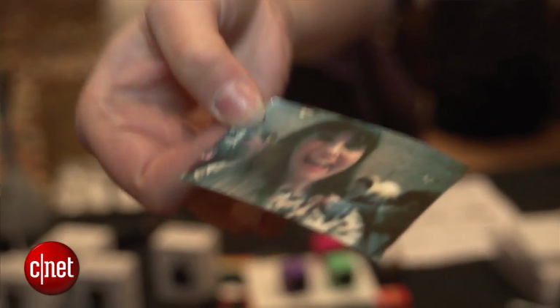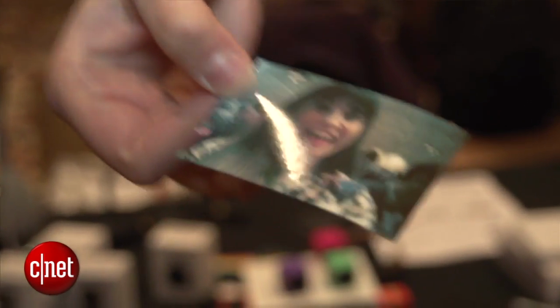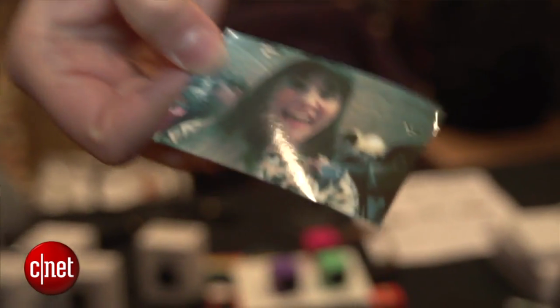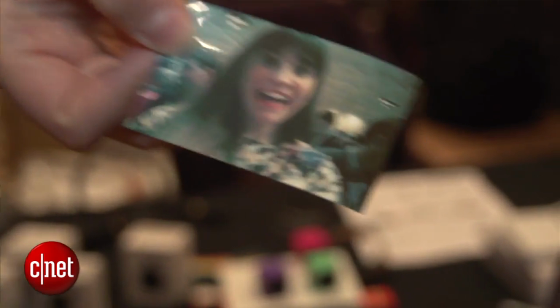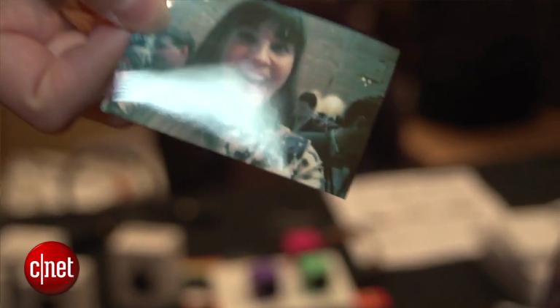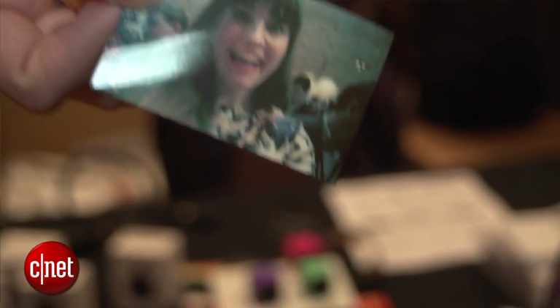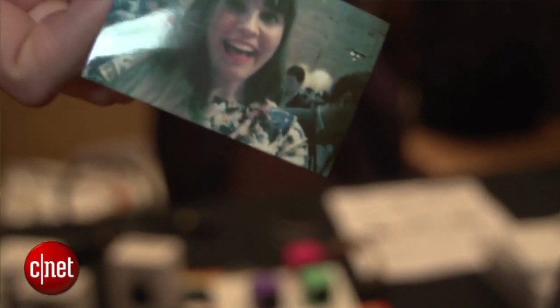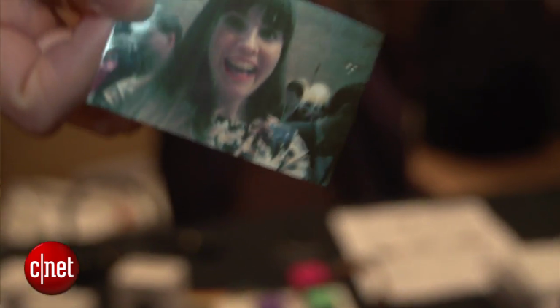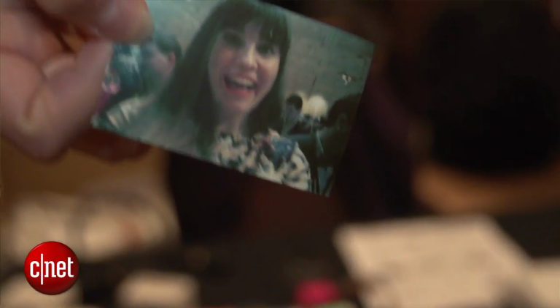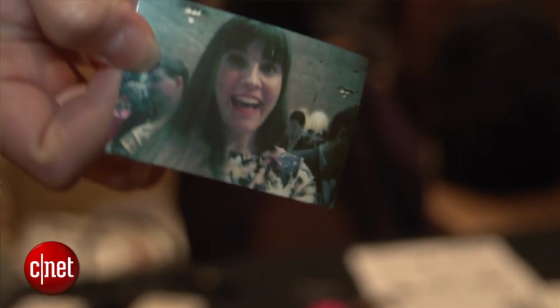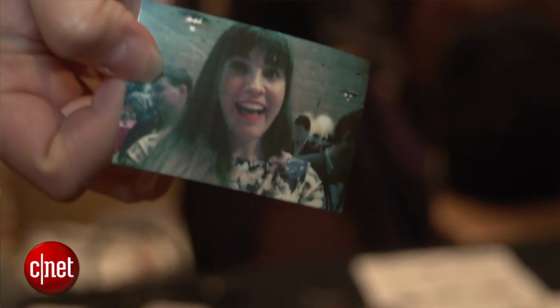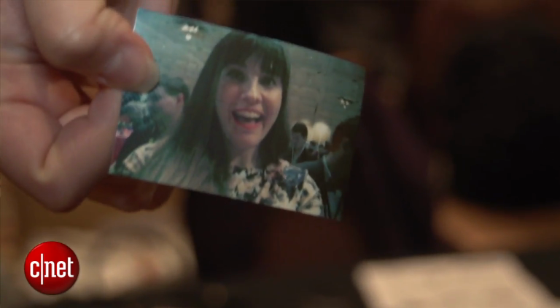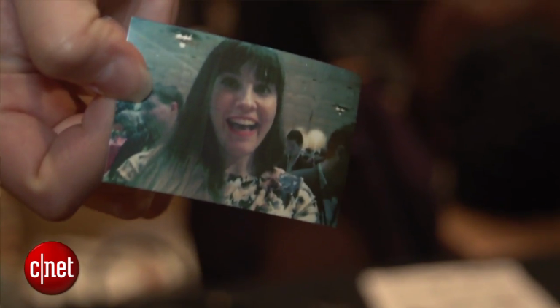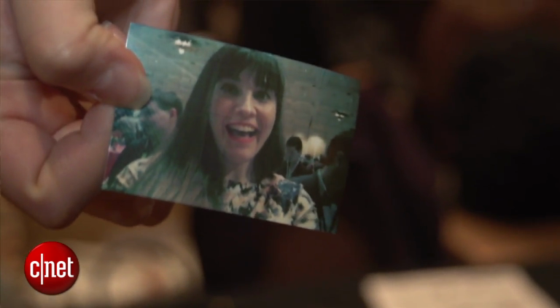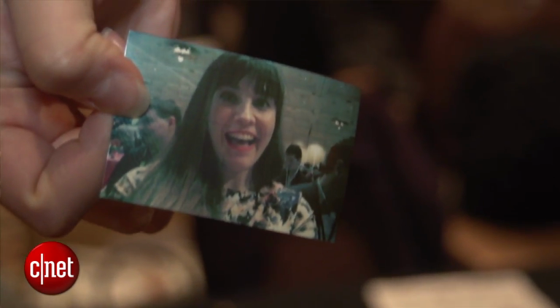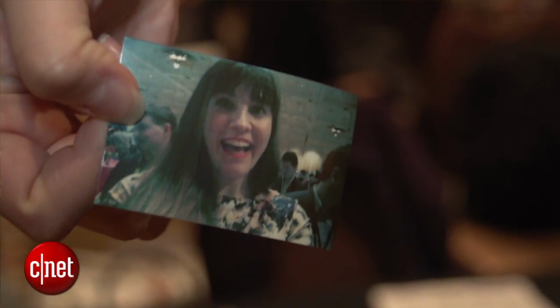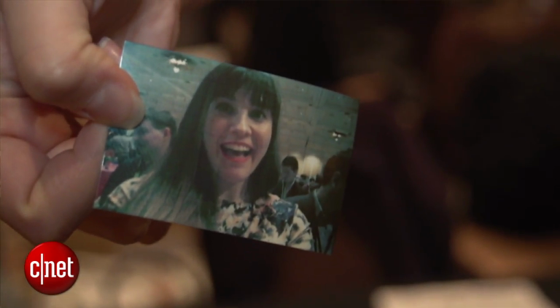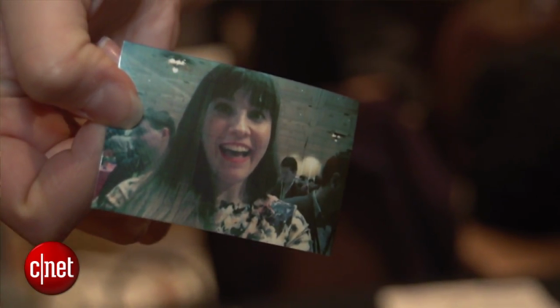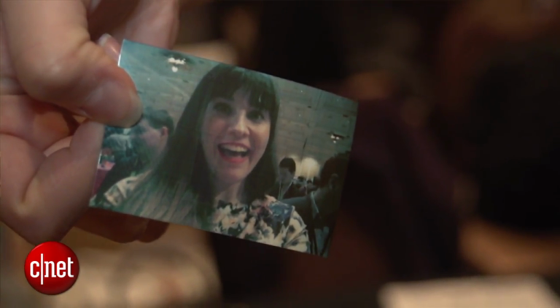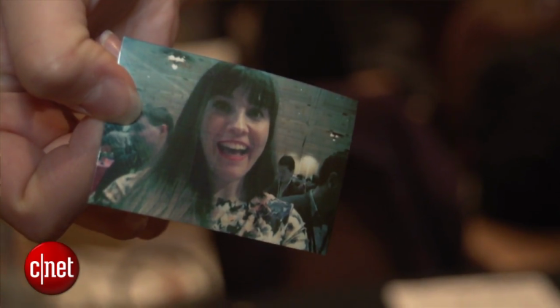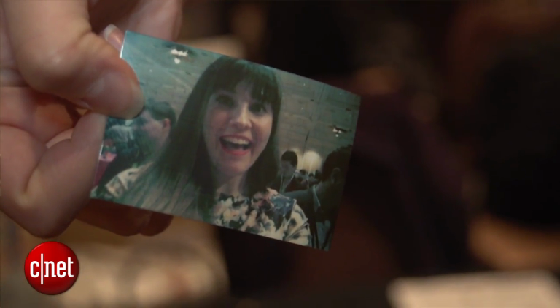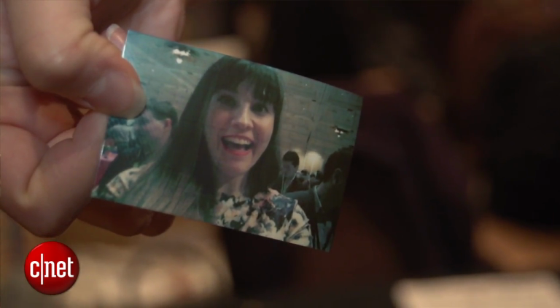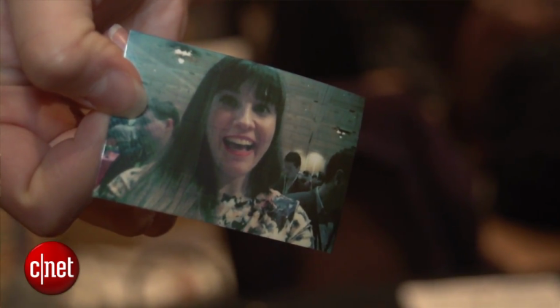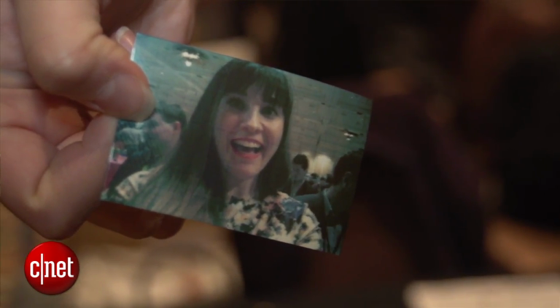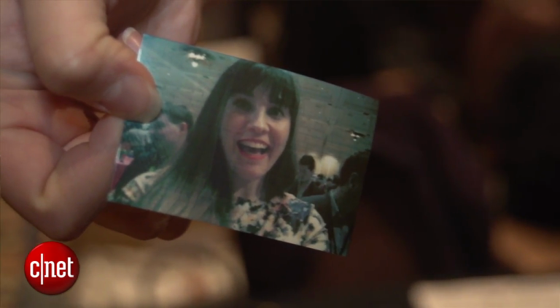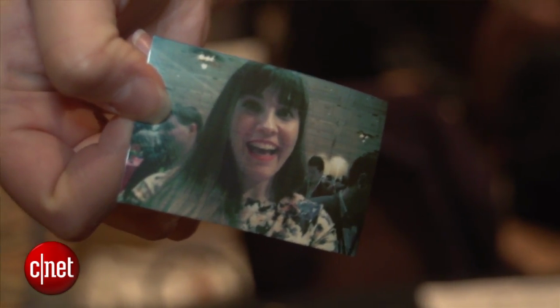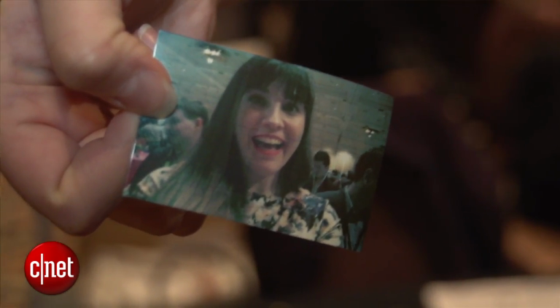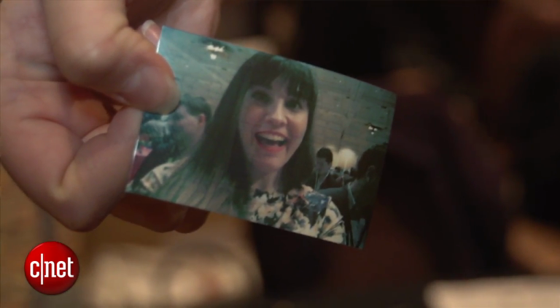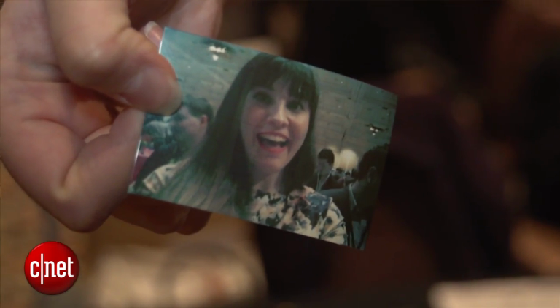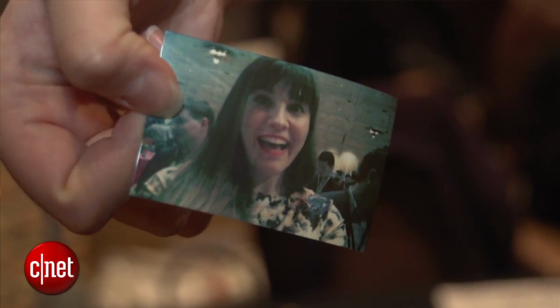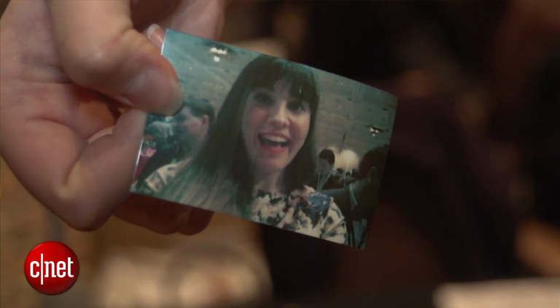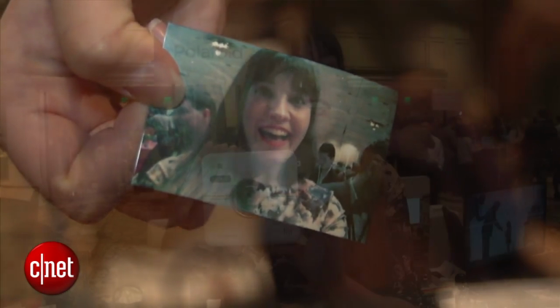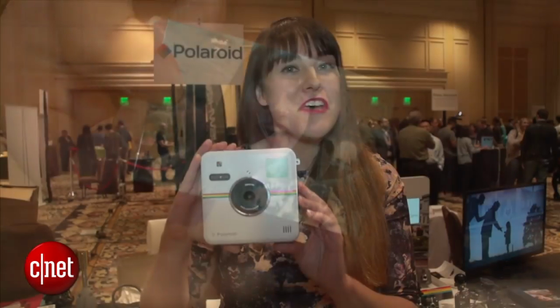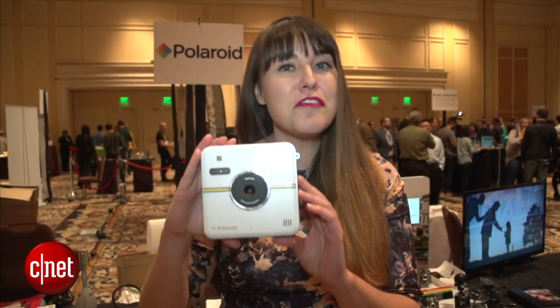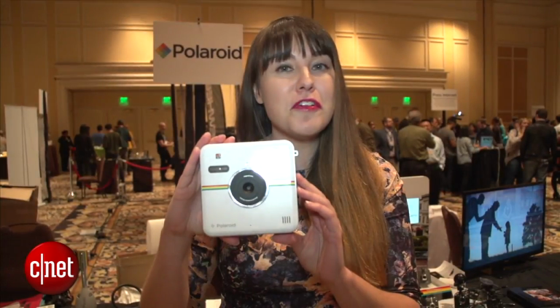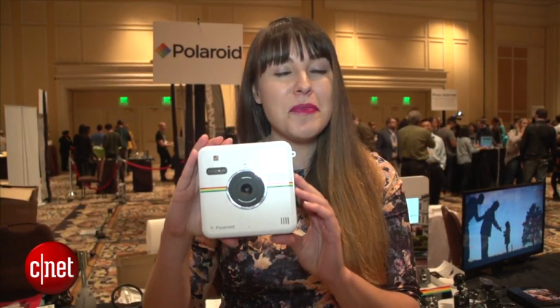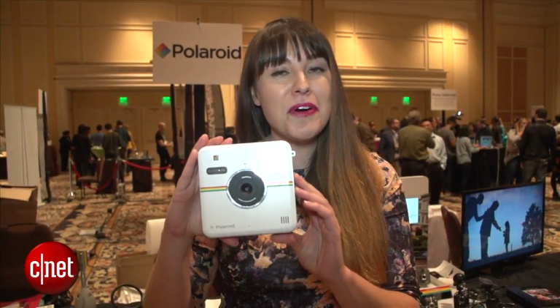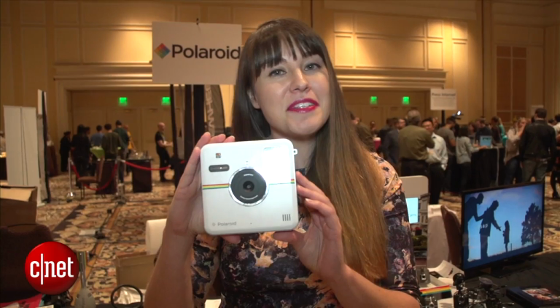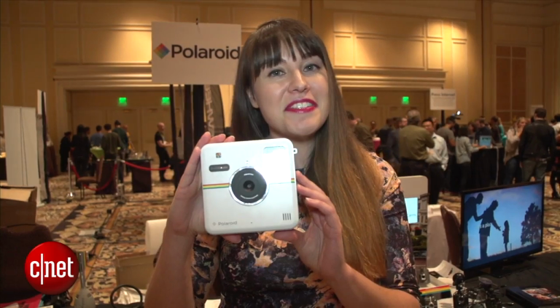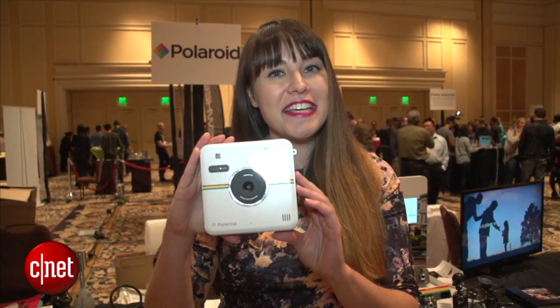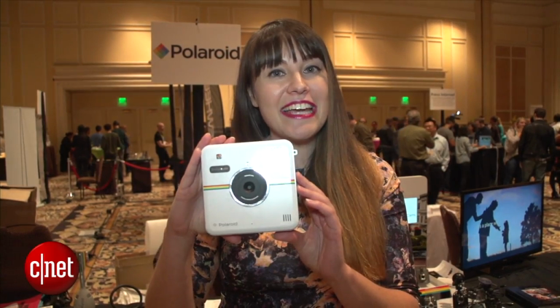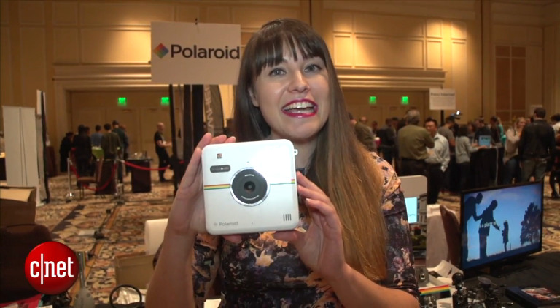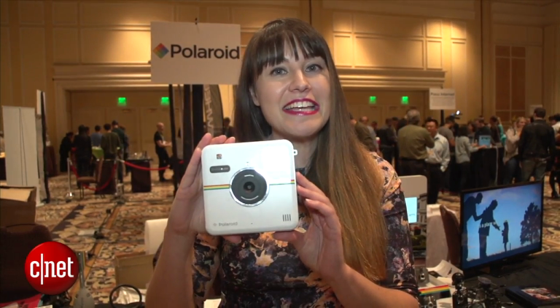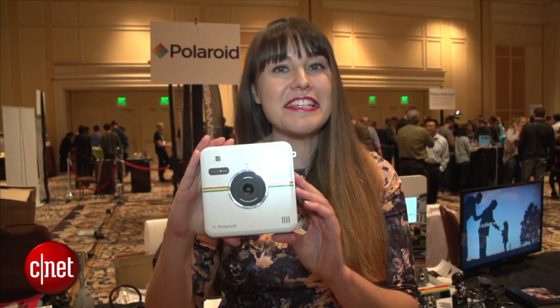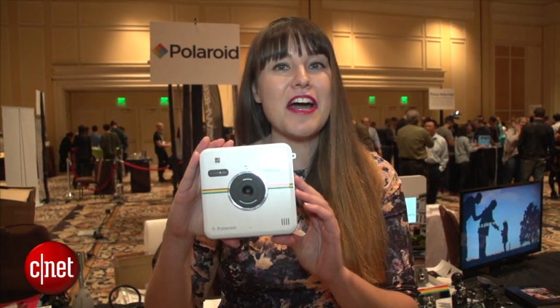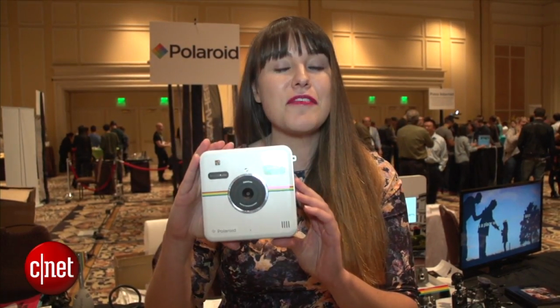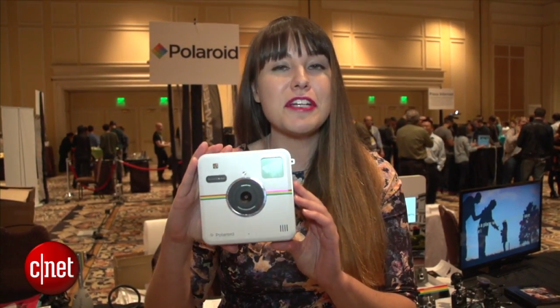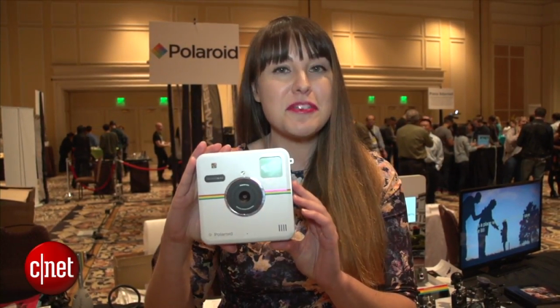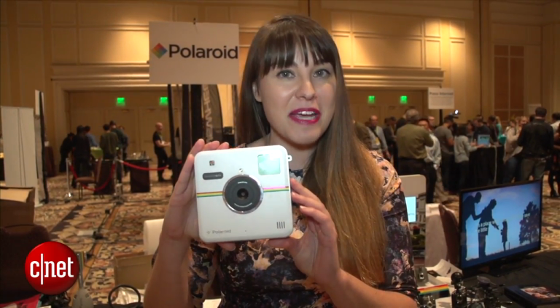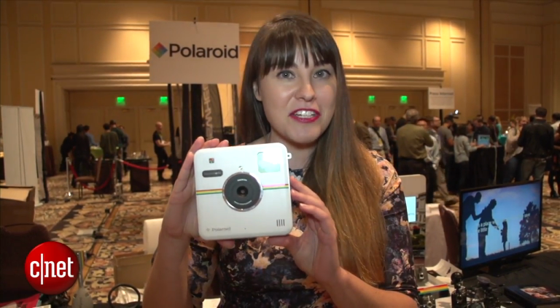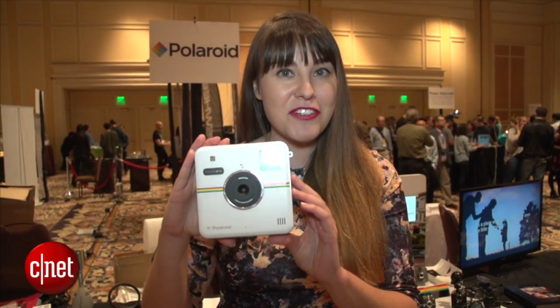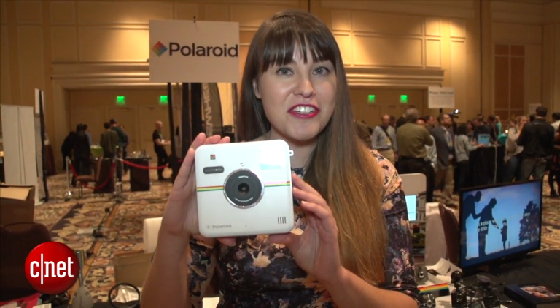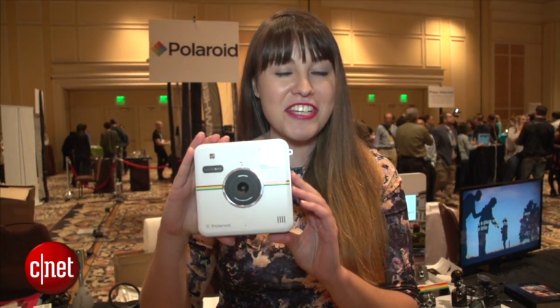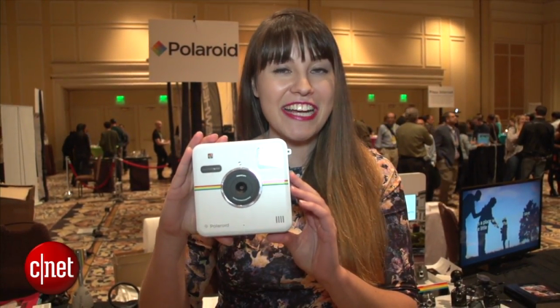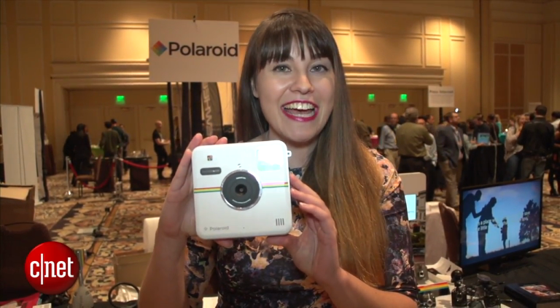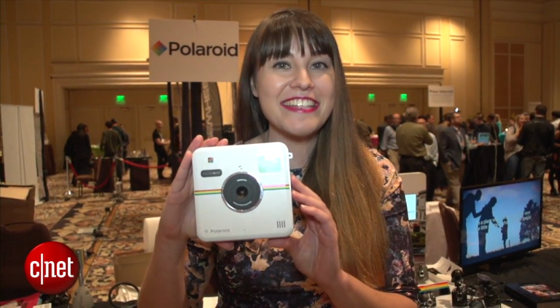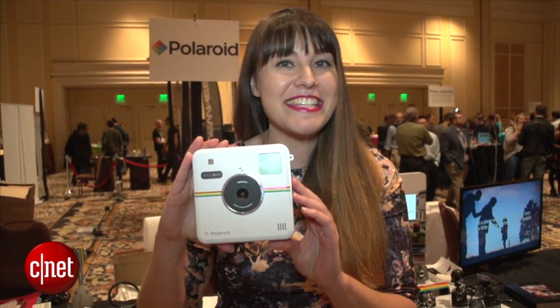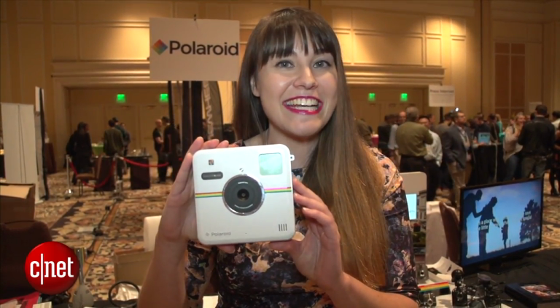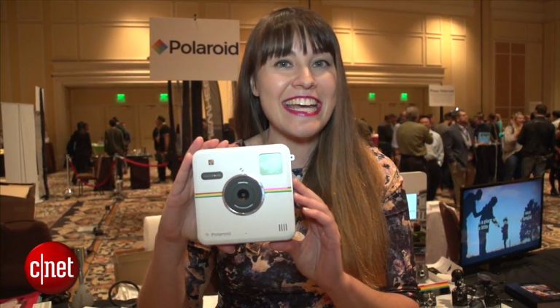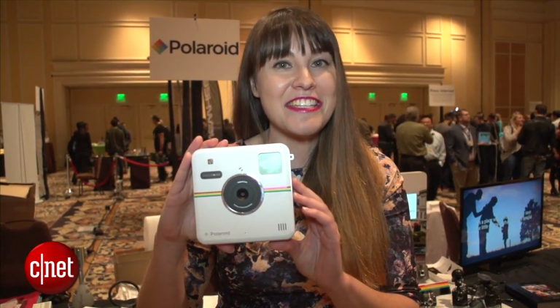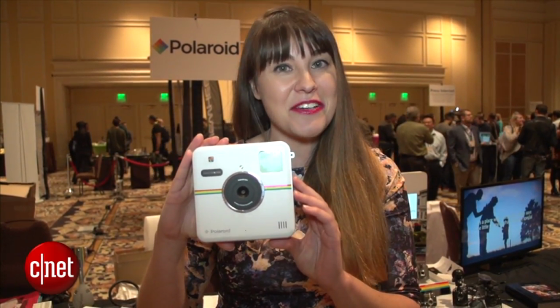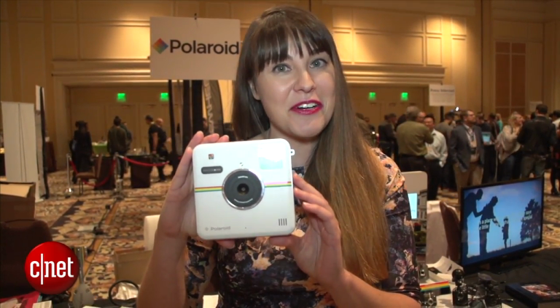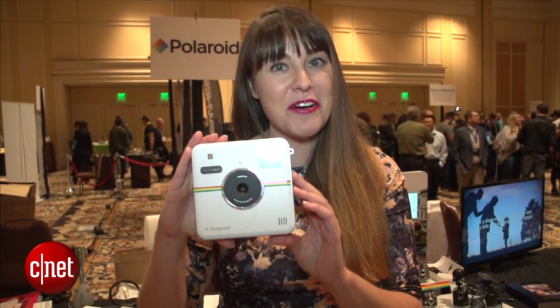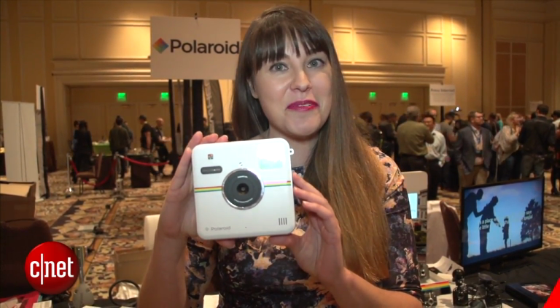The Polaroid Socialmatic is available now. It is $299. For more CES coverage, make sure to check out CNET.com.